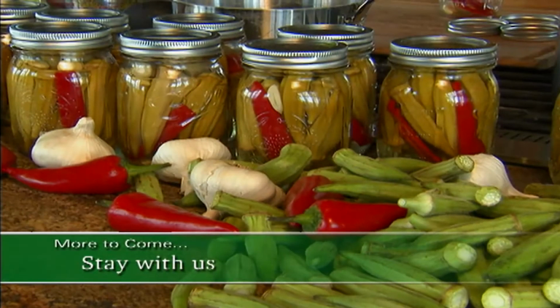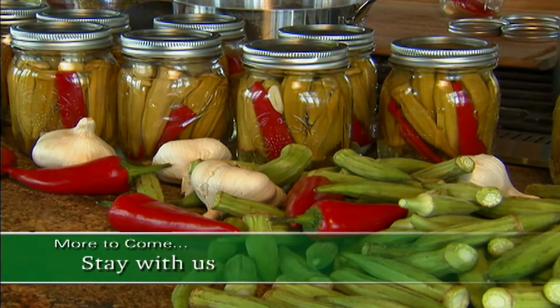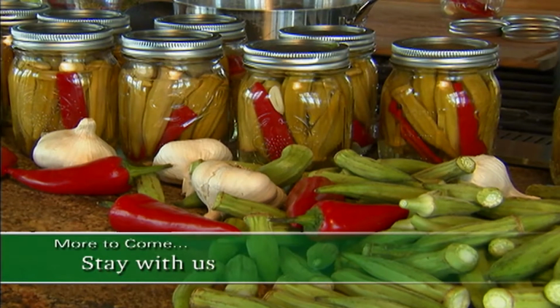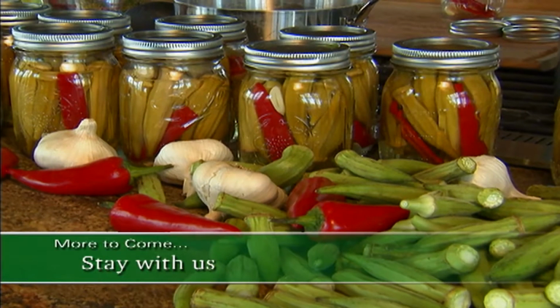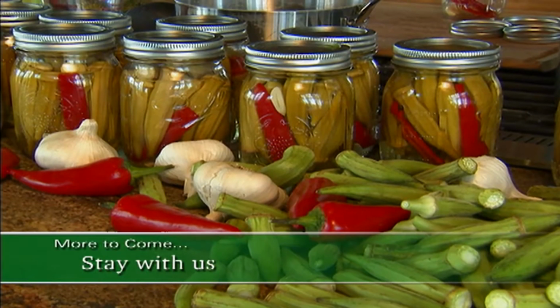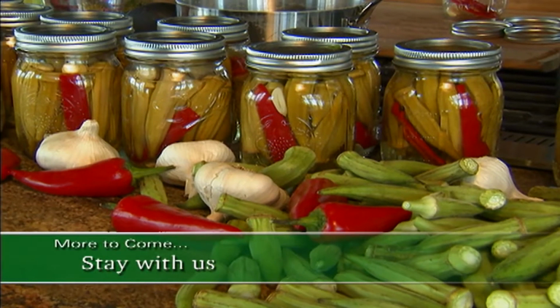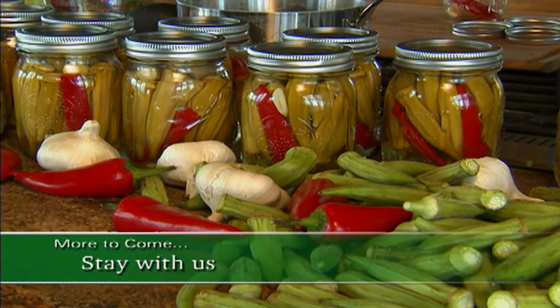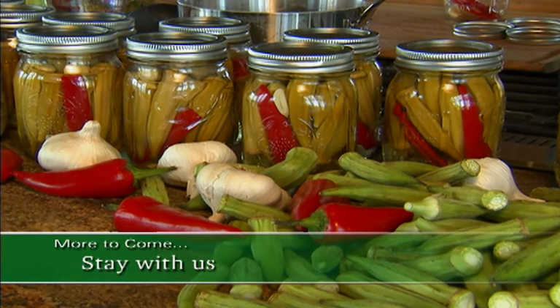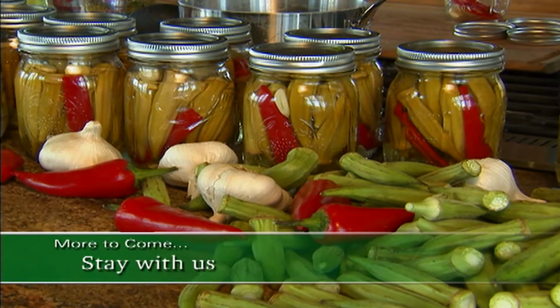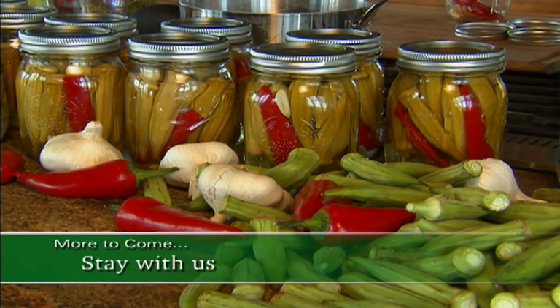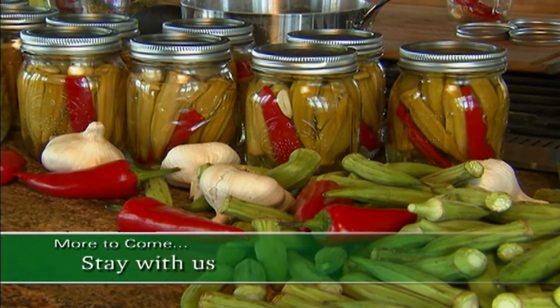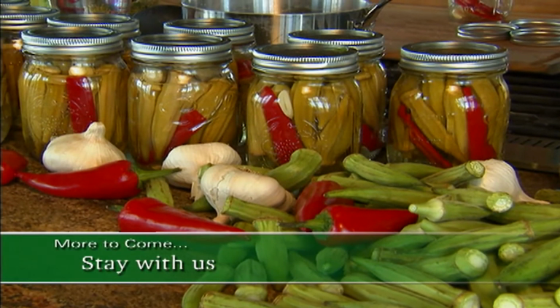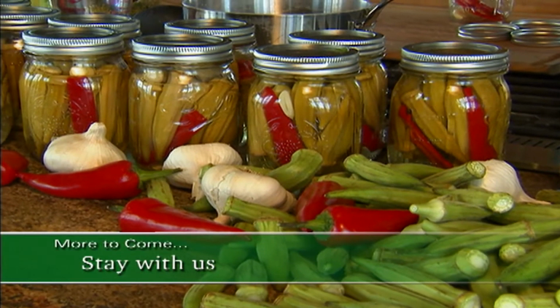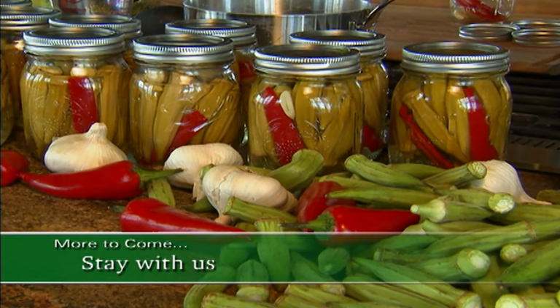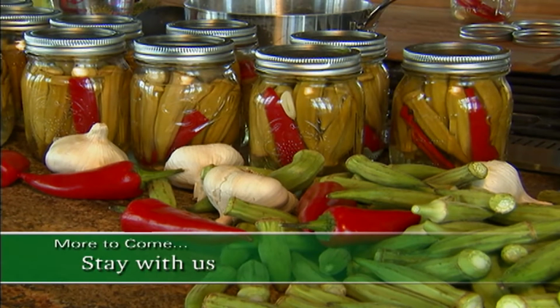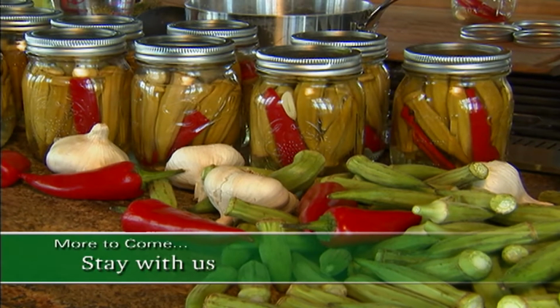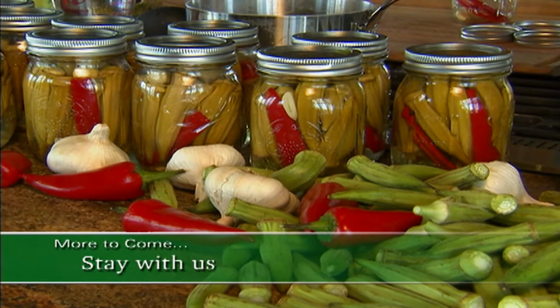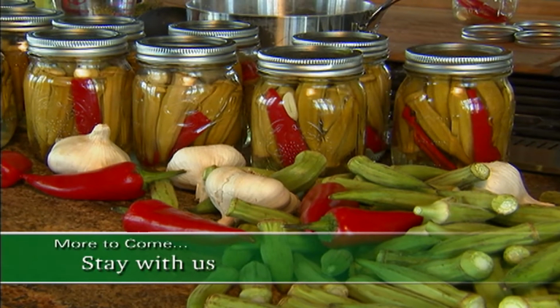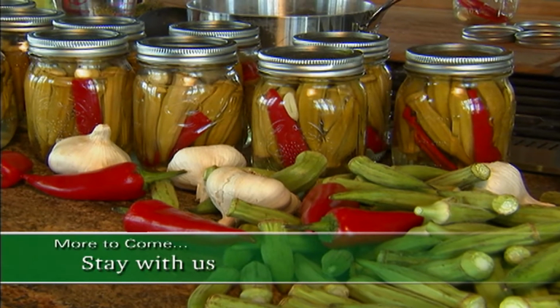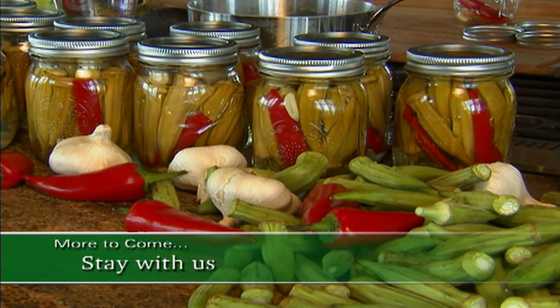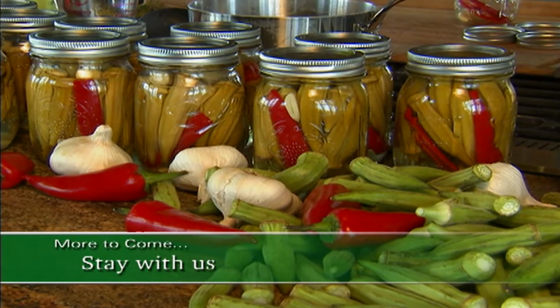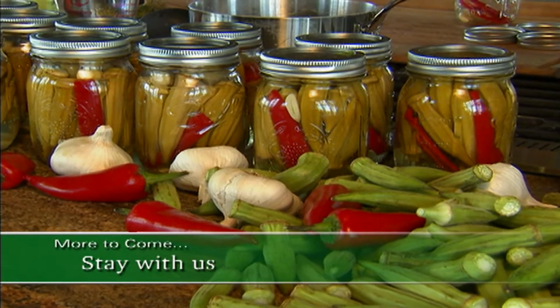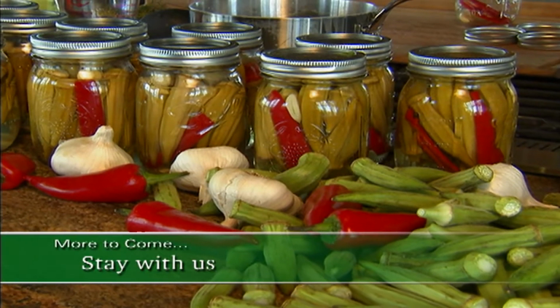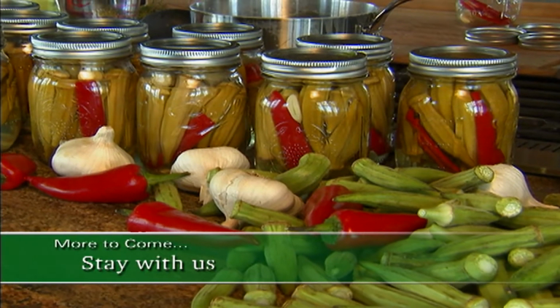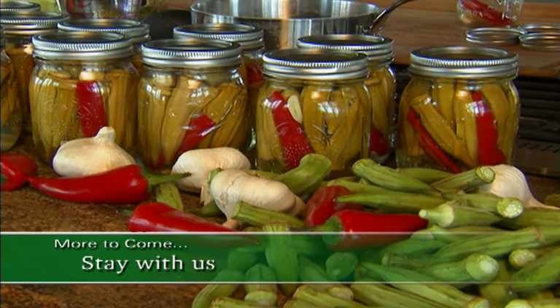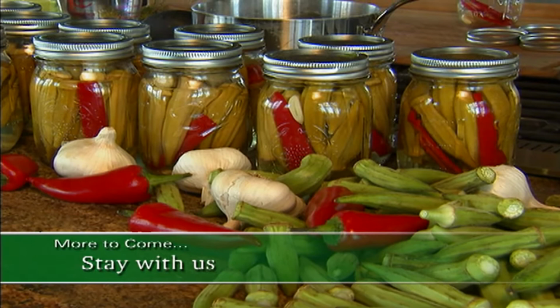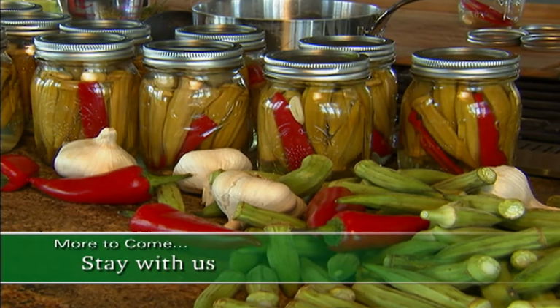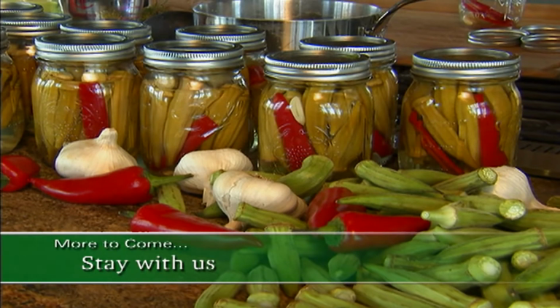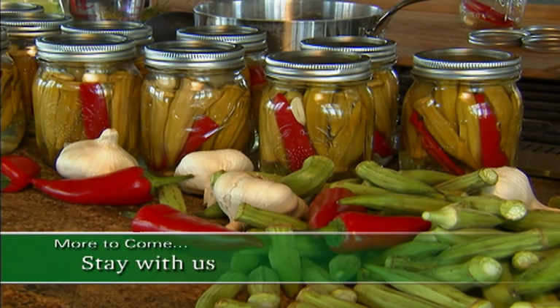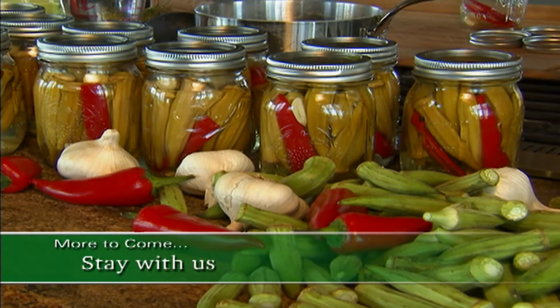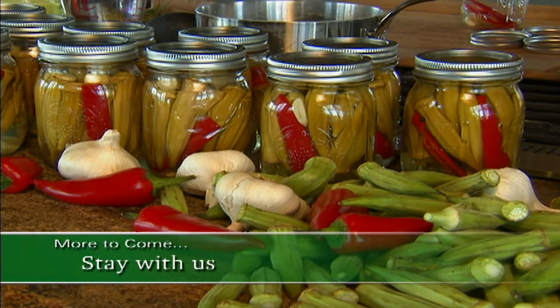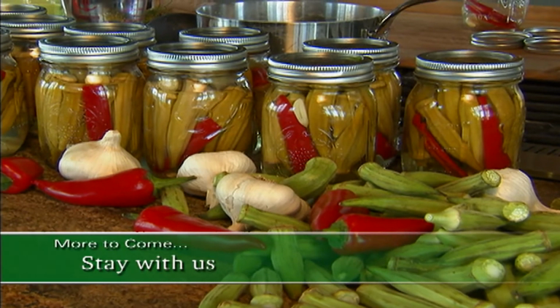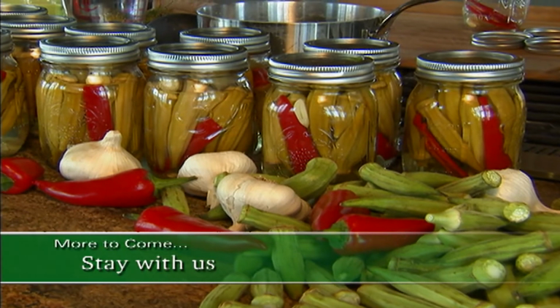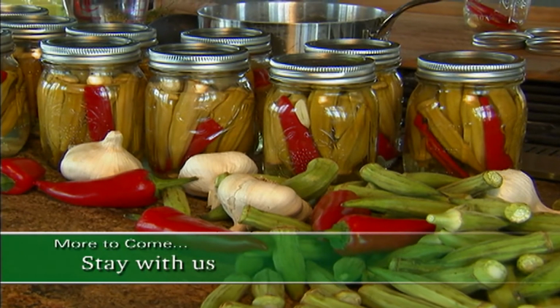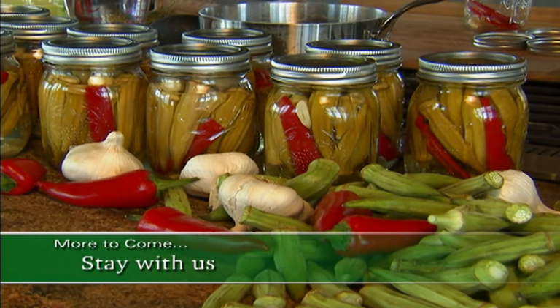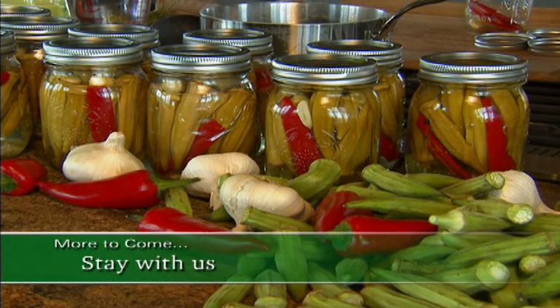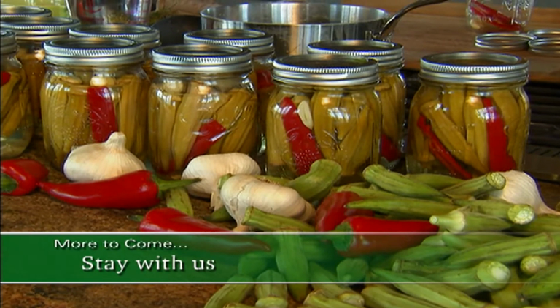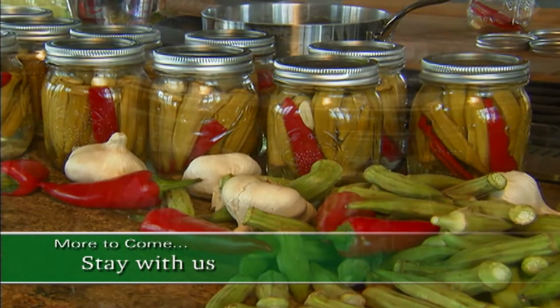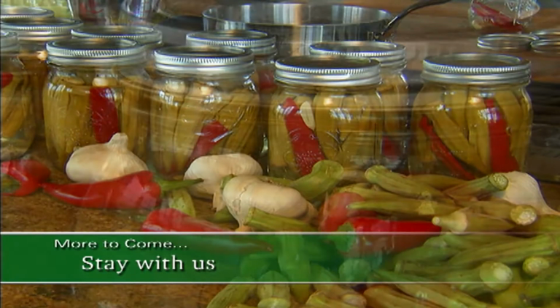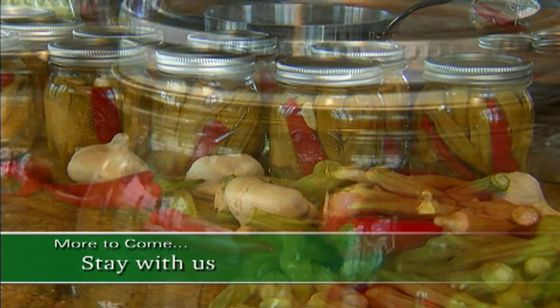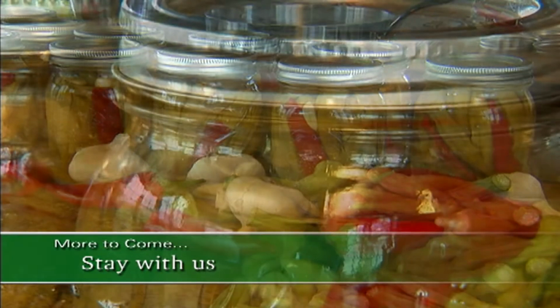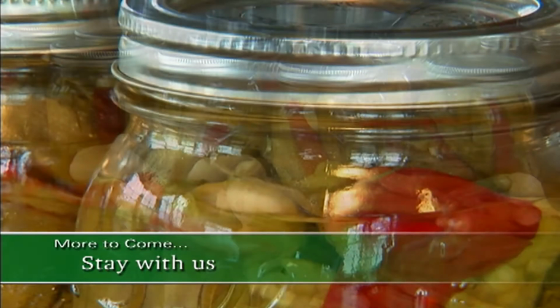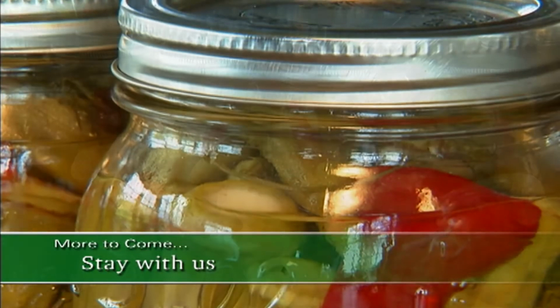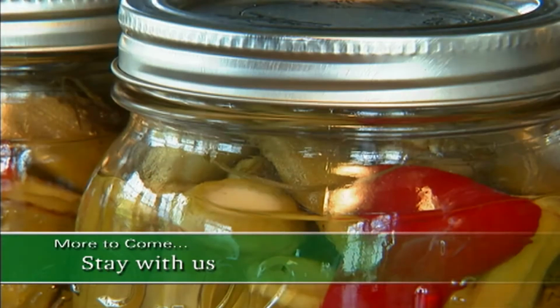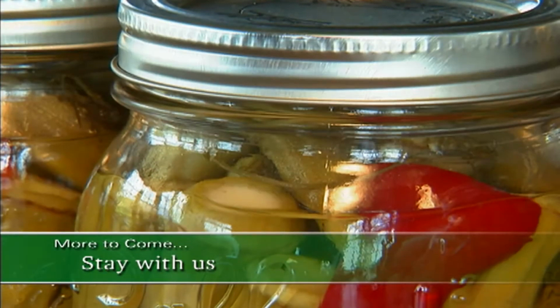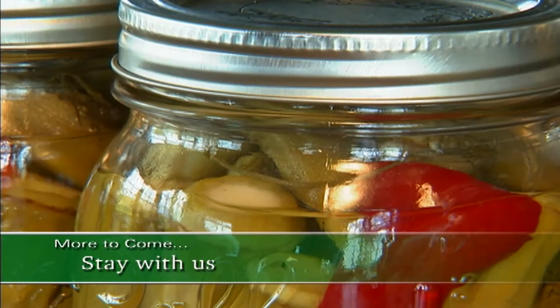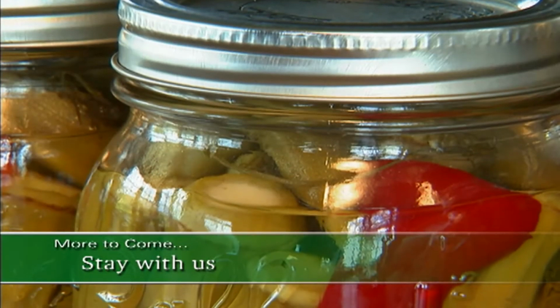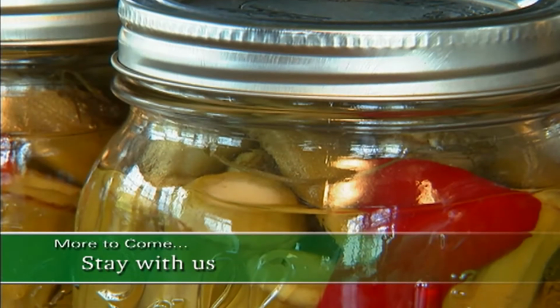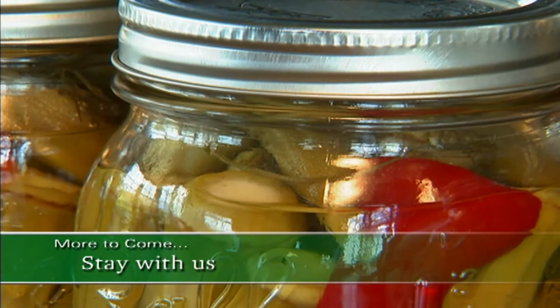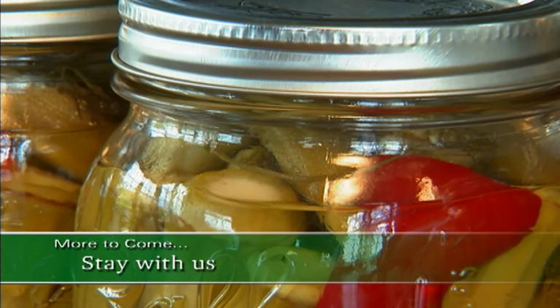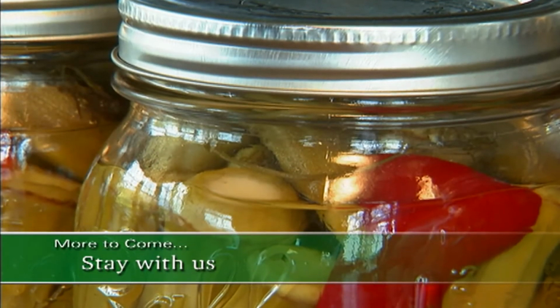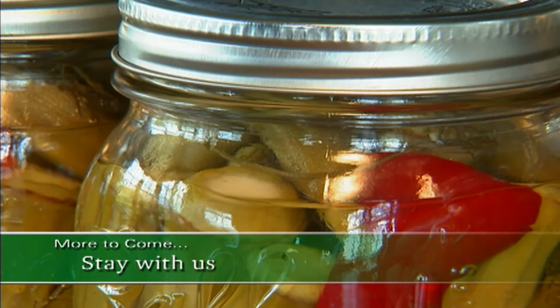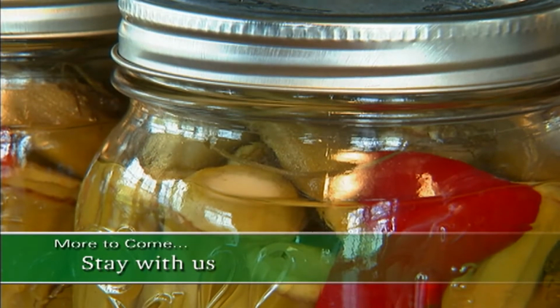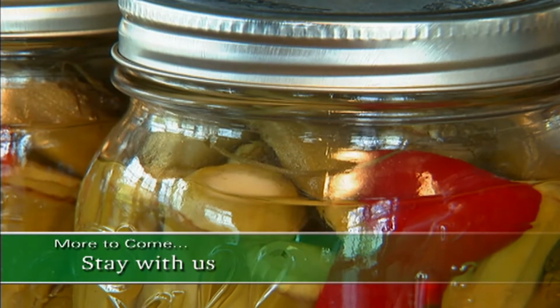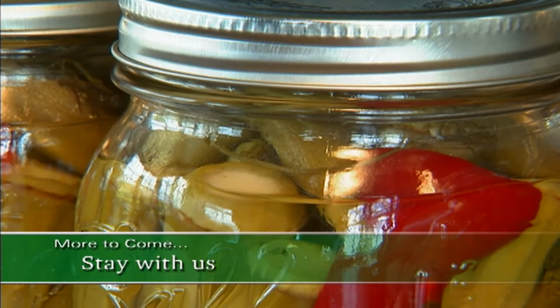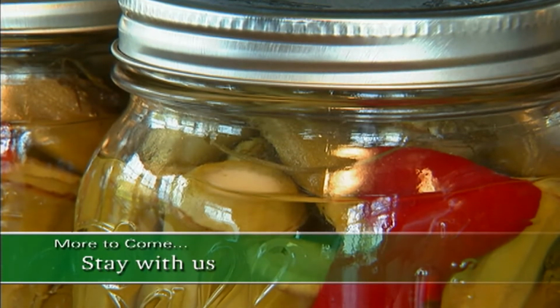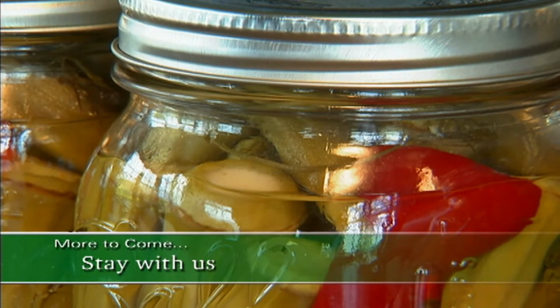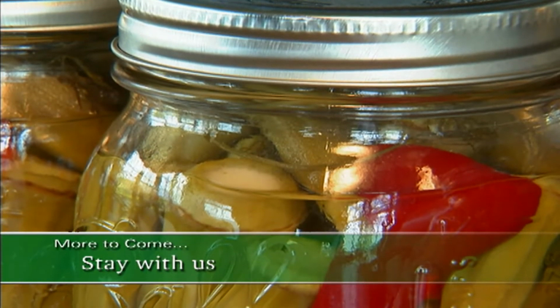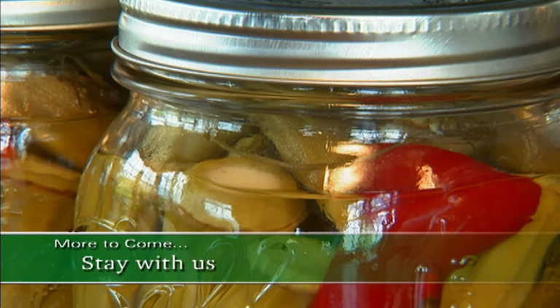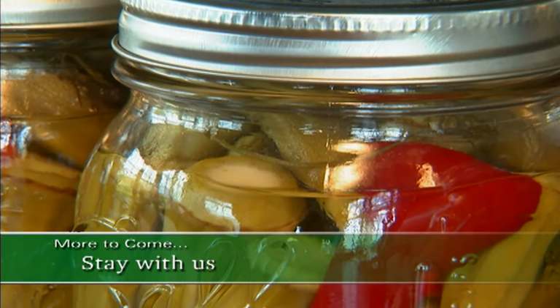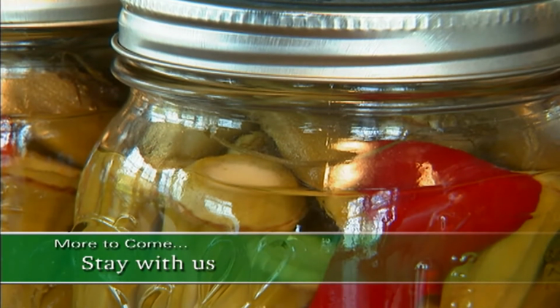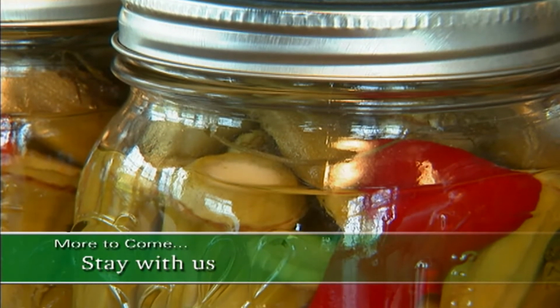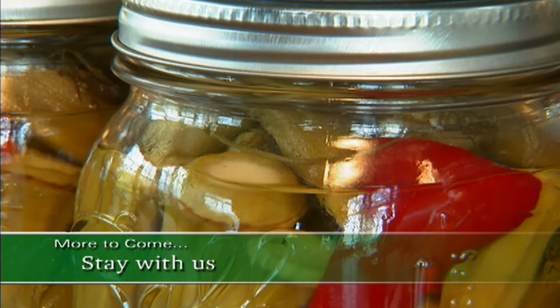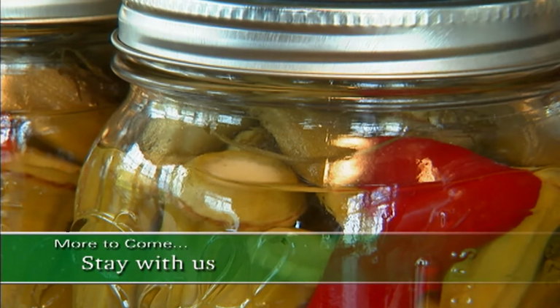And a little later, a delicious way to enjoy okra well into the fall and winter and next spring. All this and more right after the break.